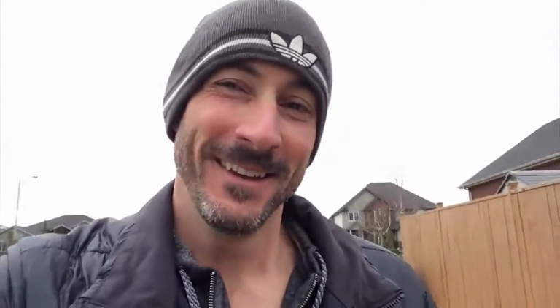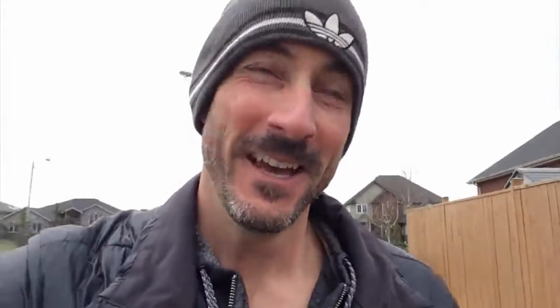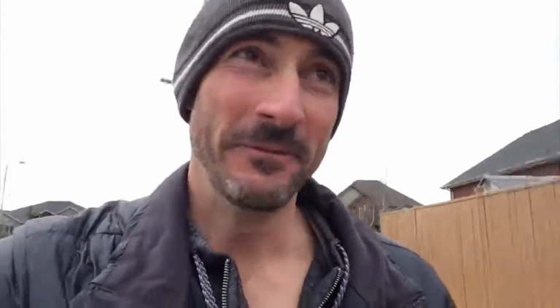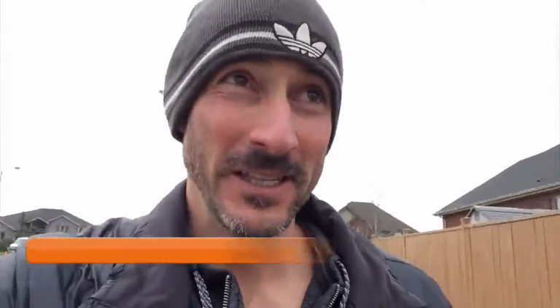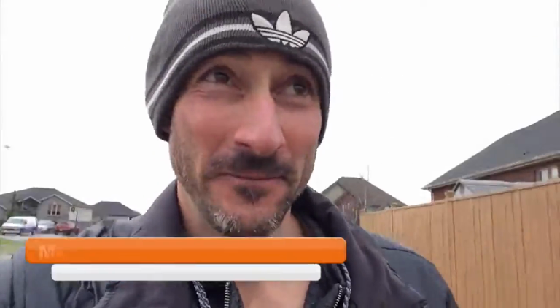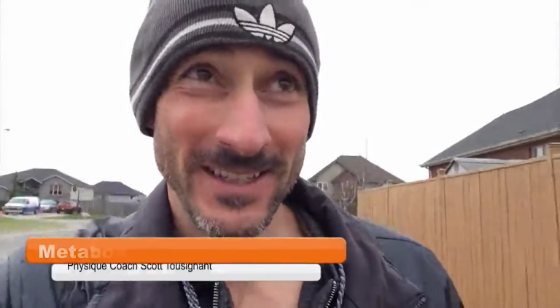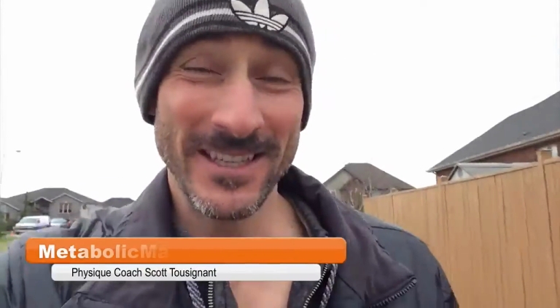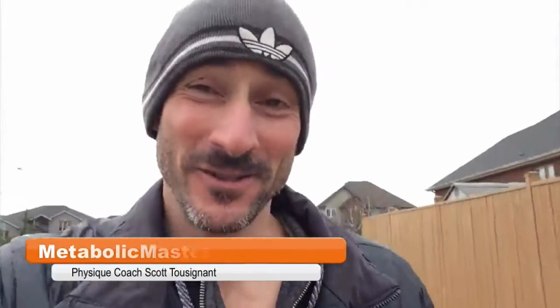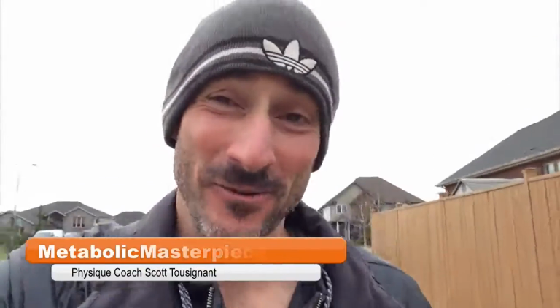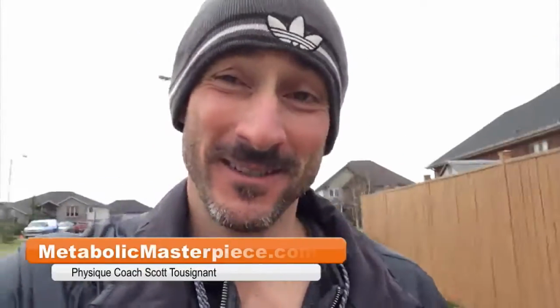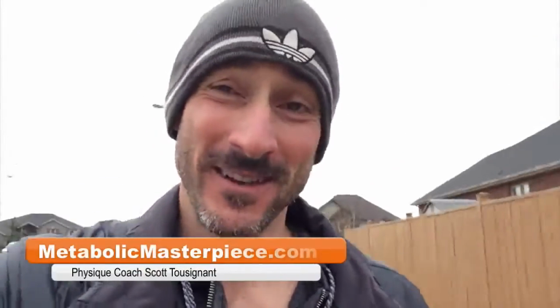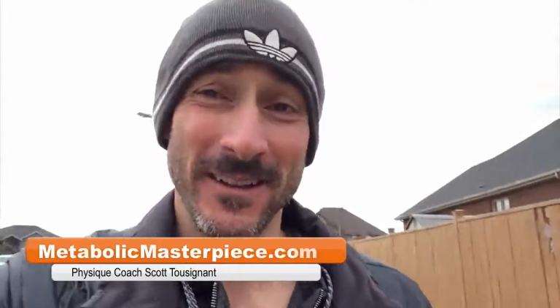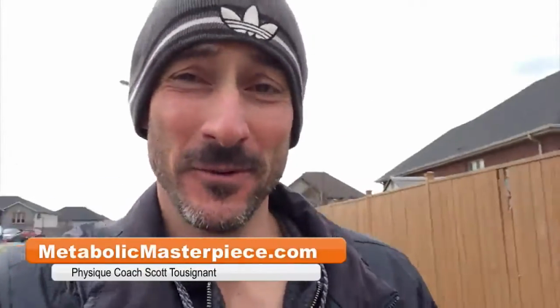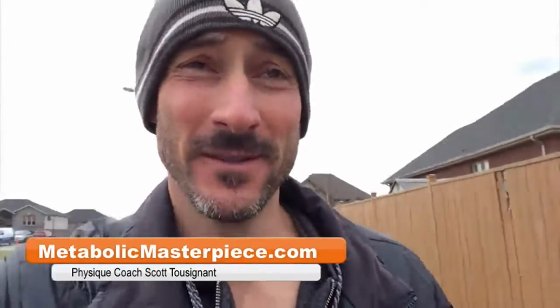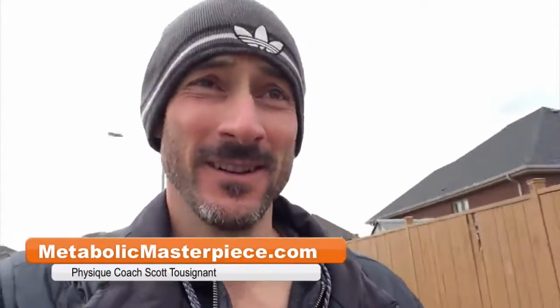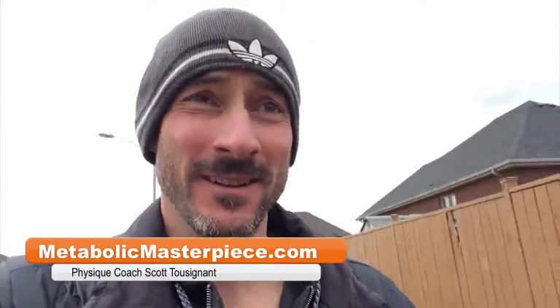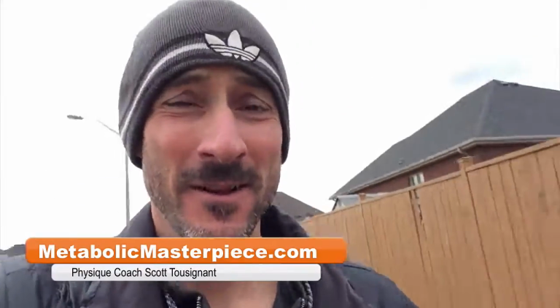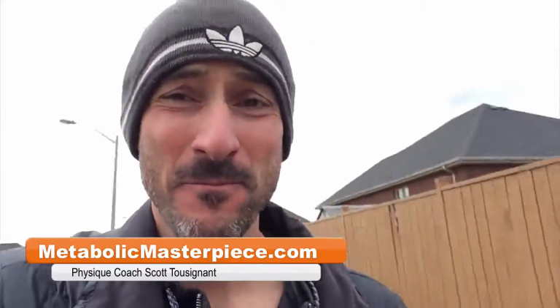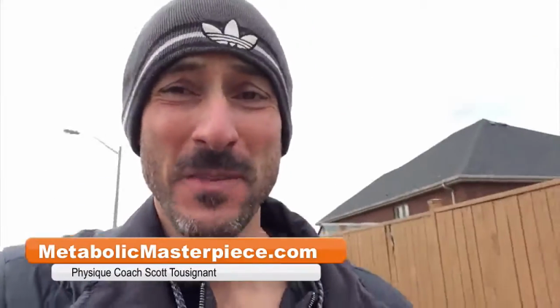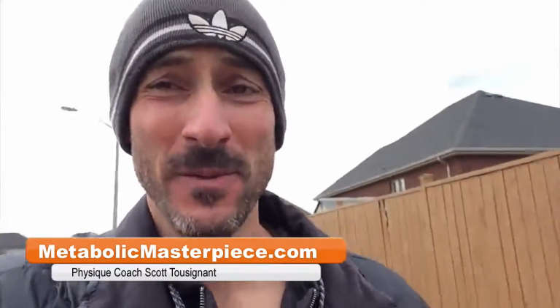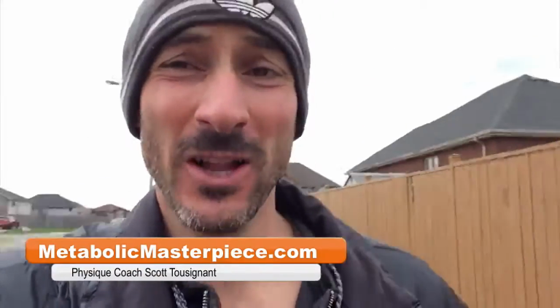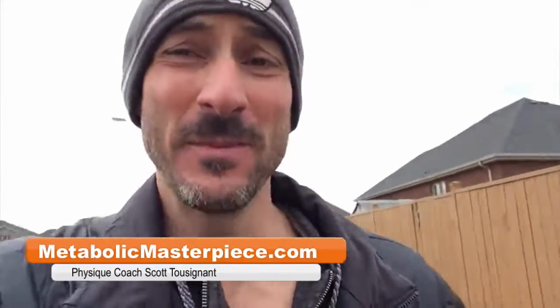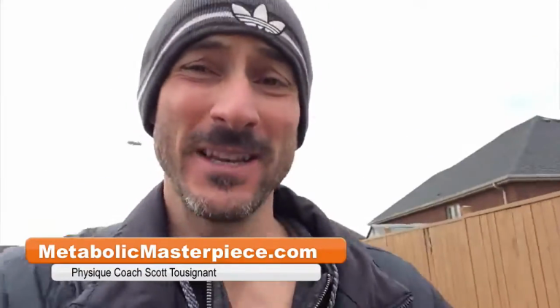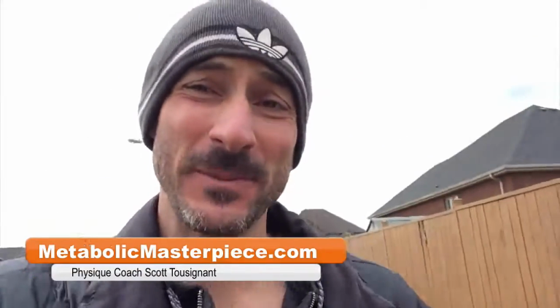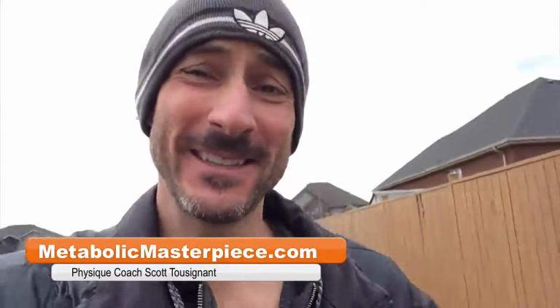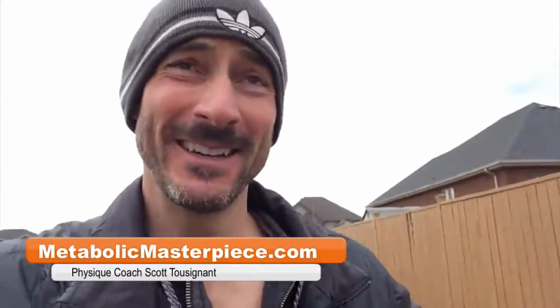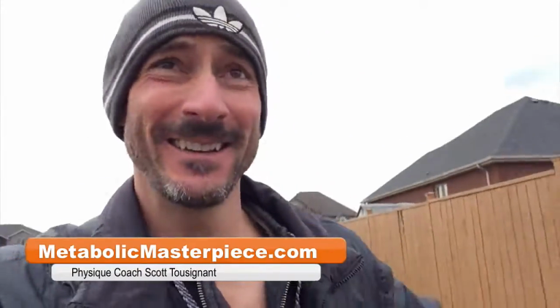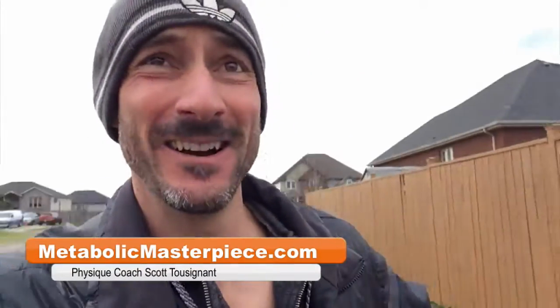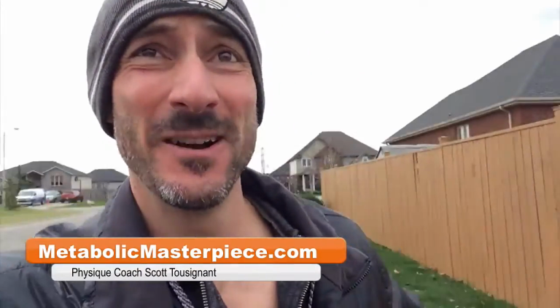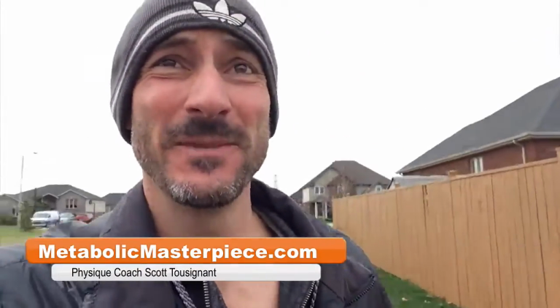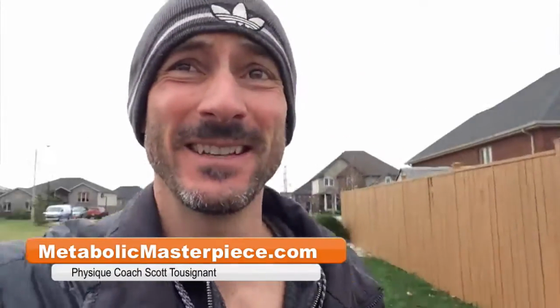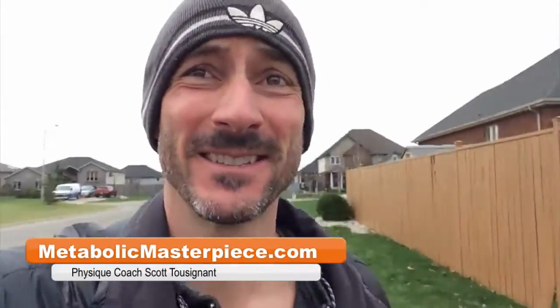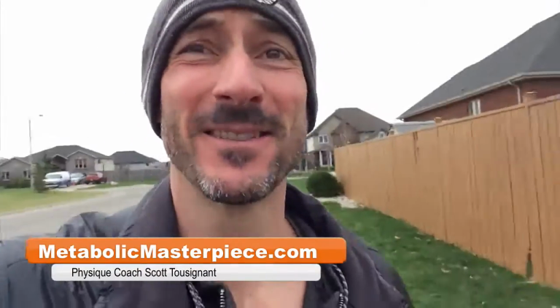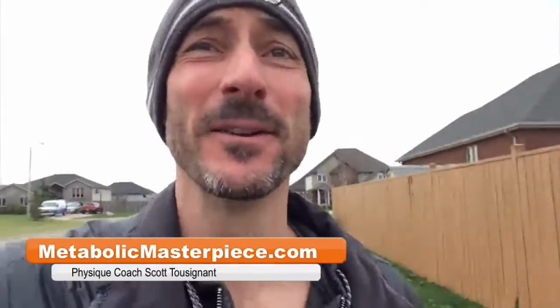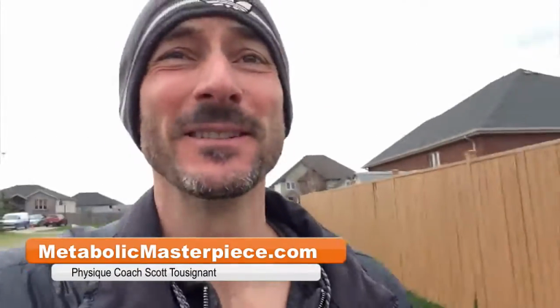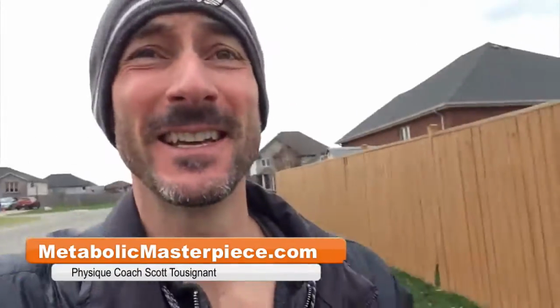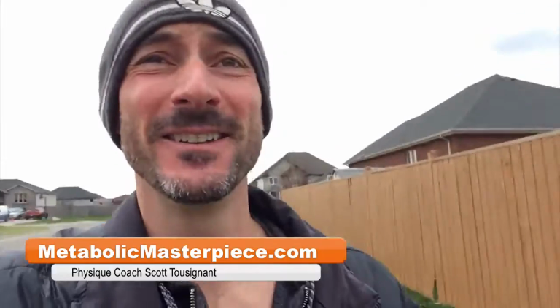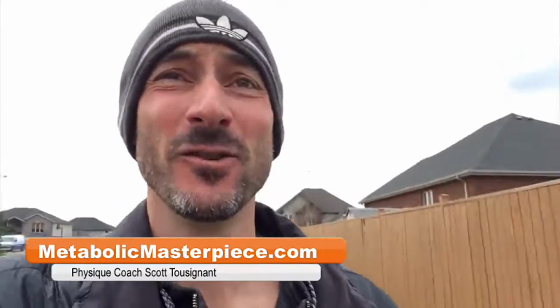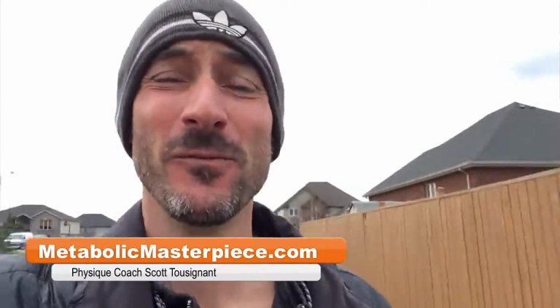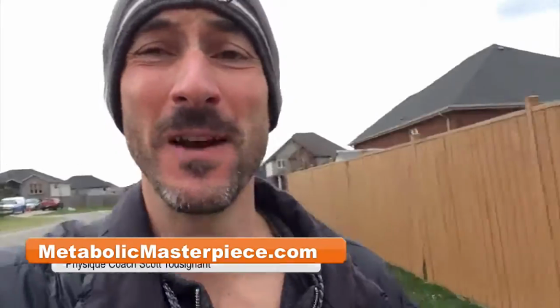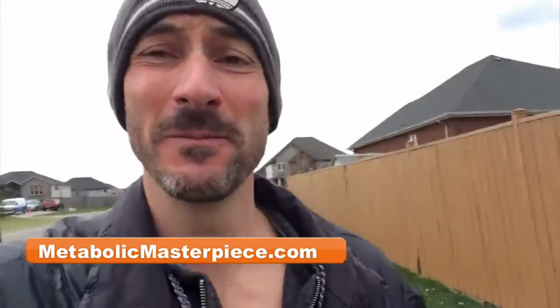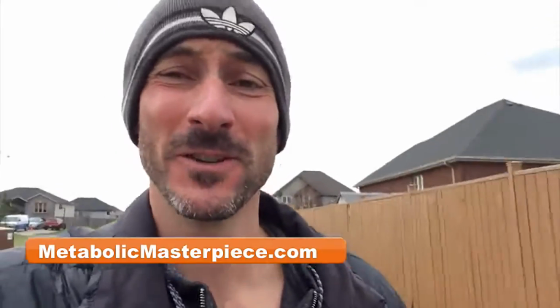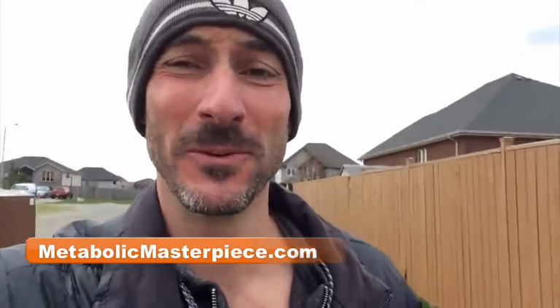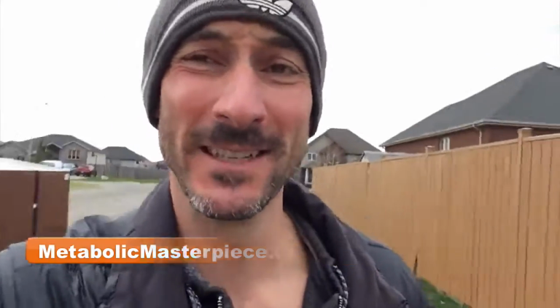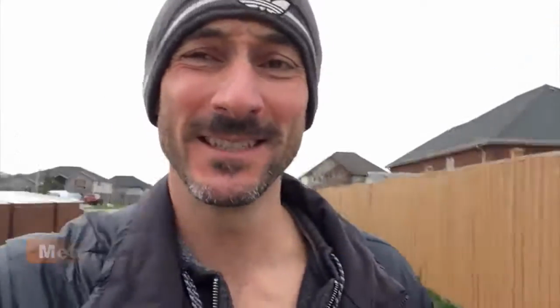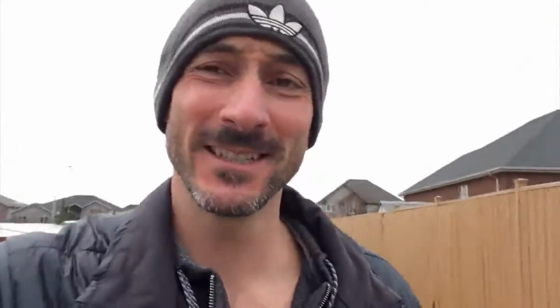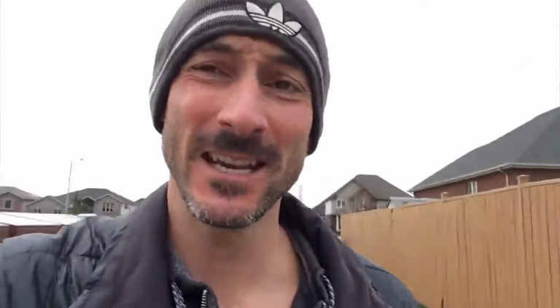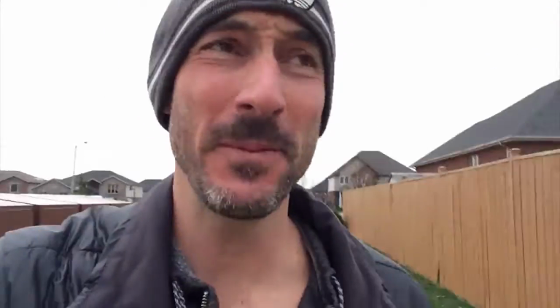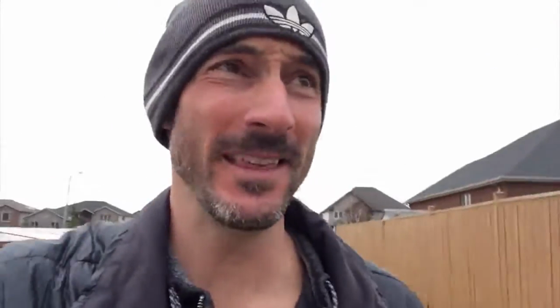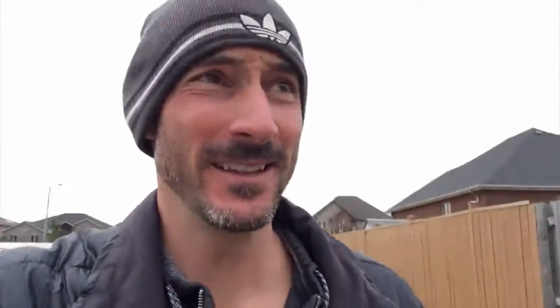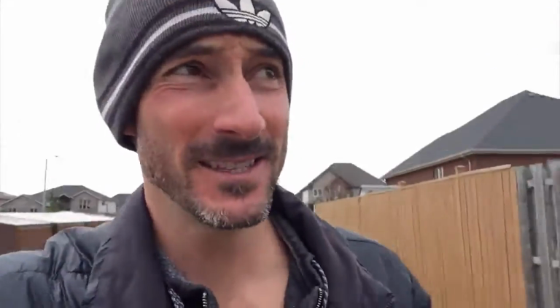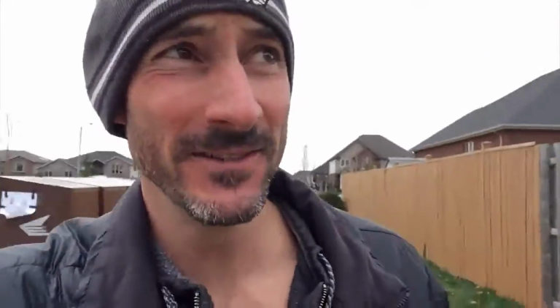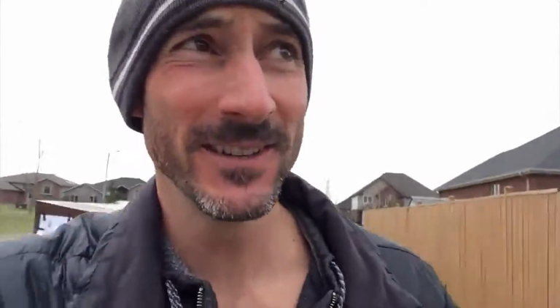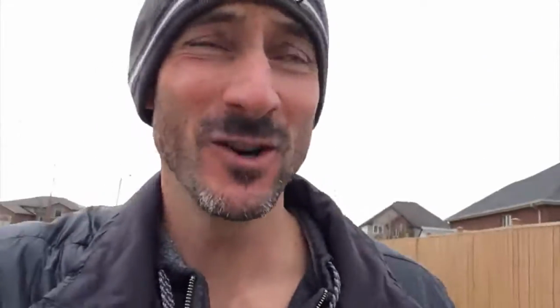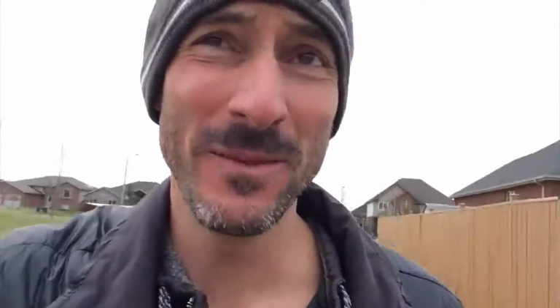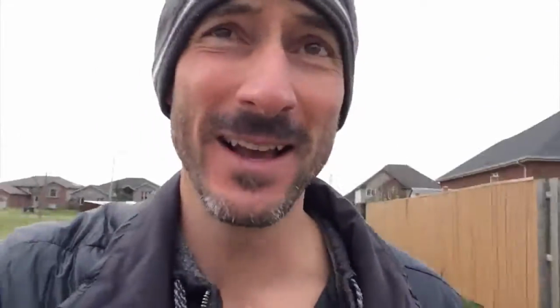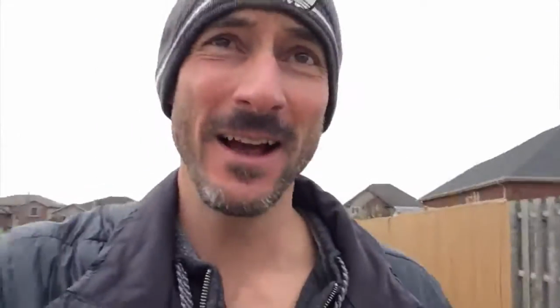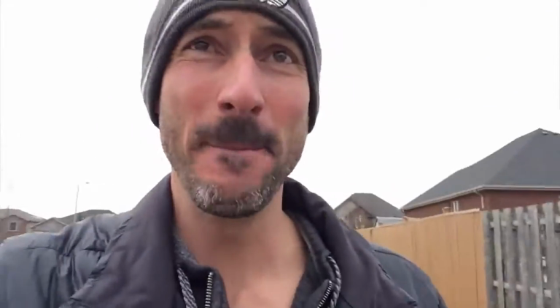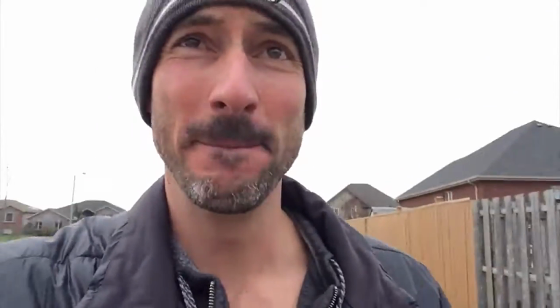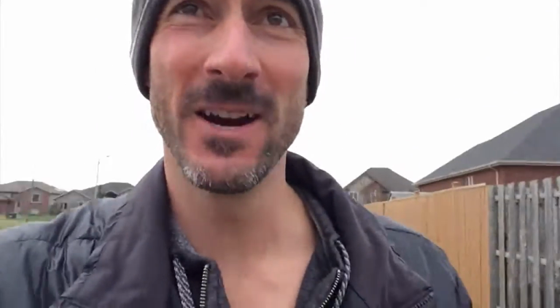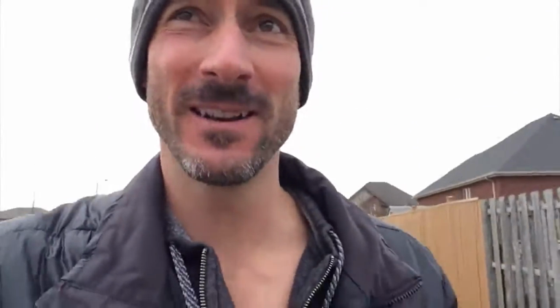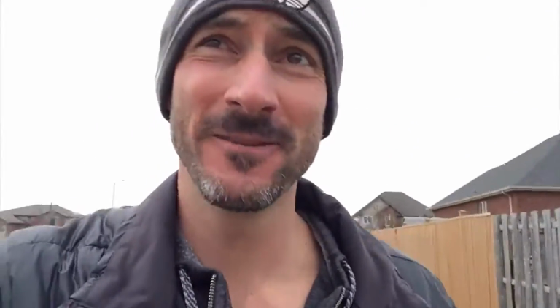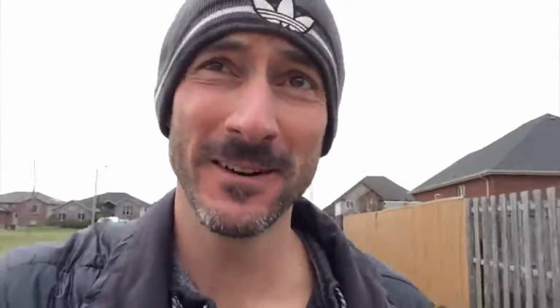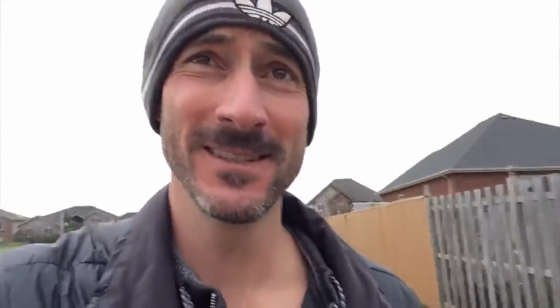Hey Physique Freaks, how's it going? Scott Tuzanah, MetabolicMasterpiece.com. It's Thursday, November 26th. Happy Thanksgiving to all my American friends.